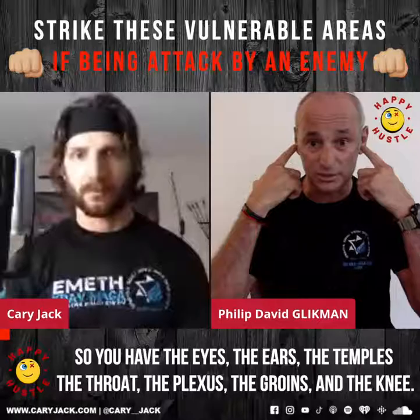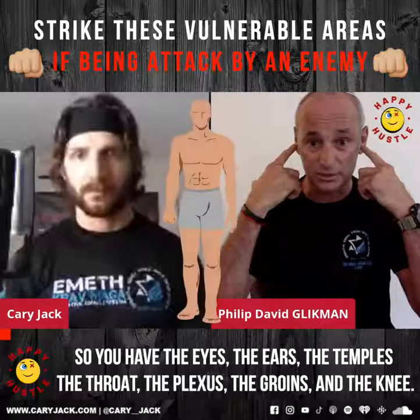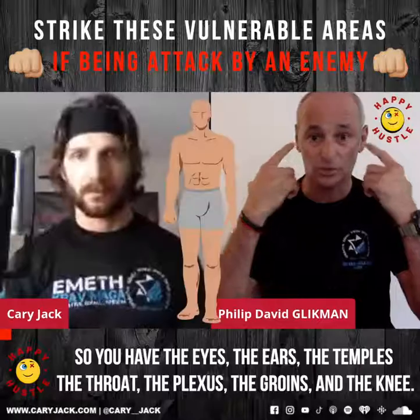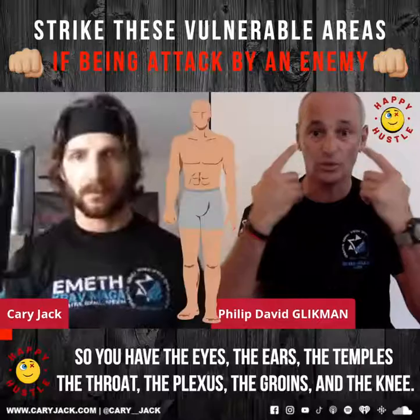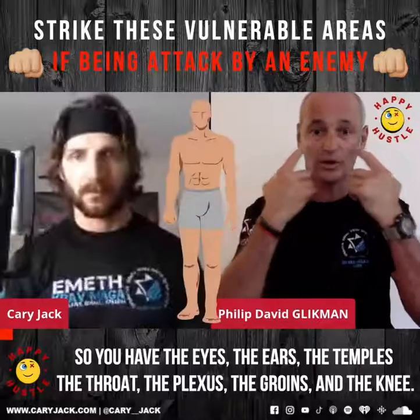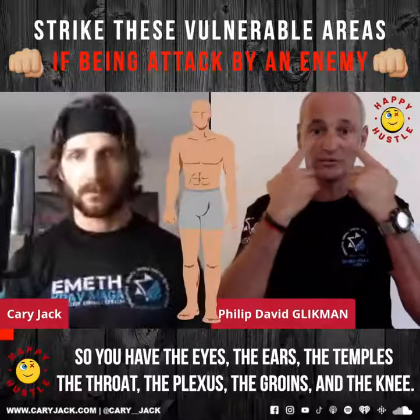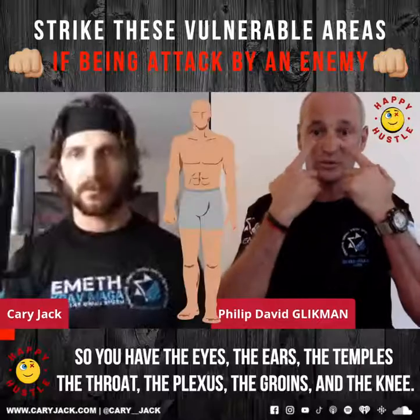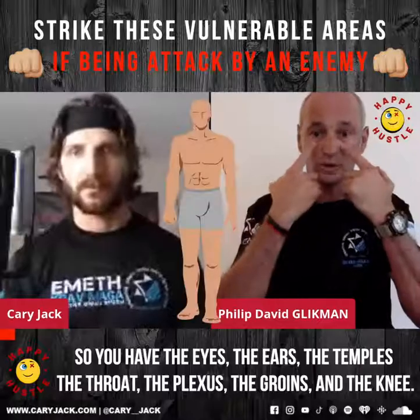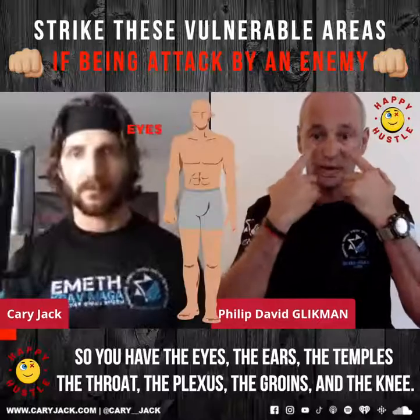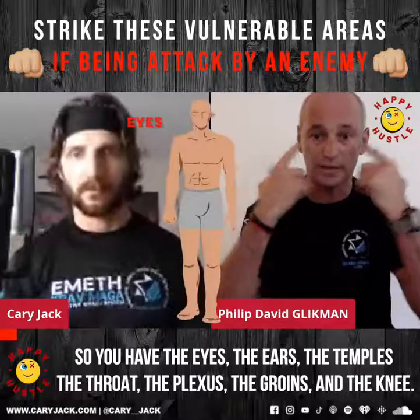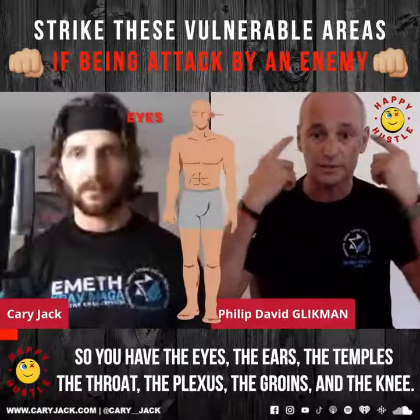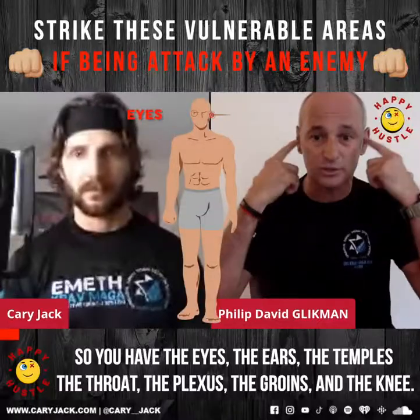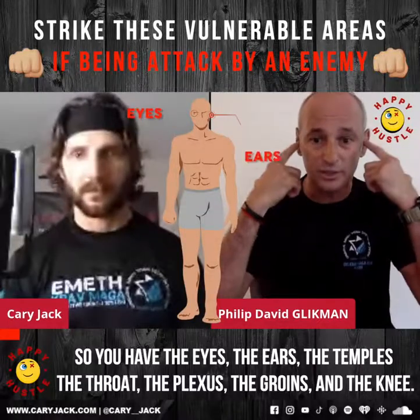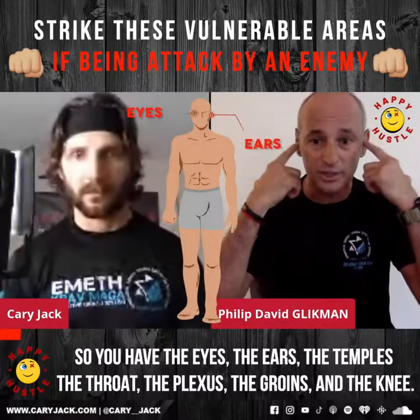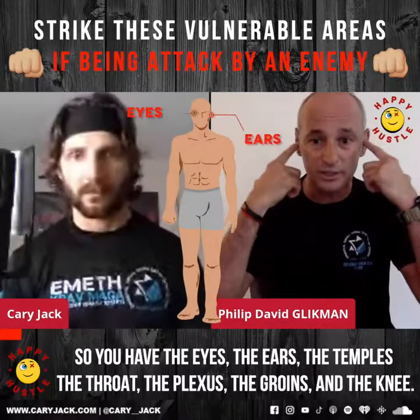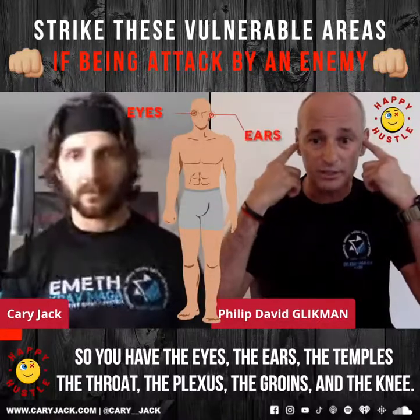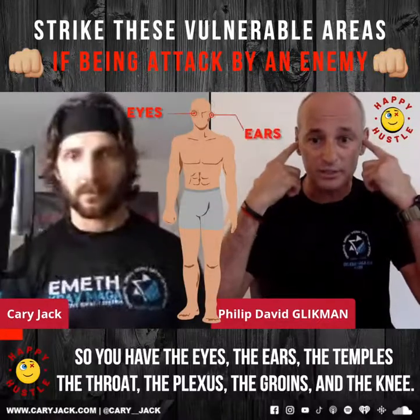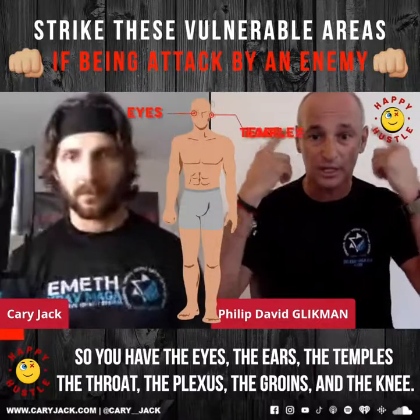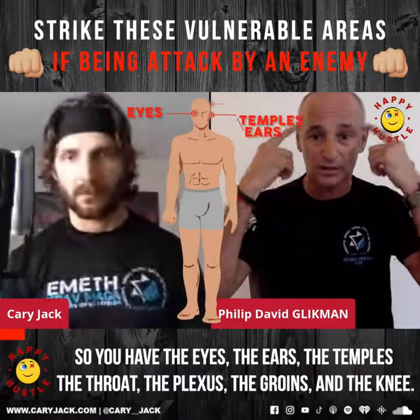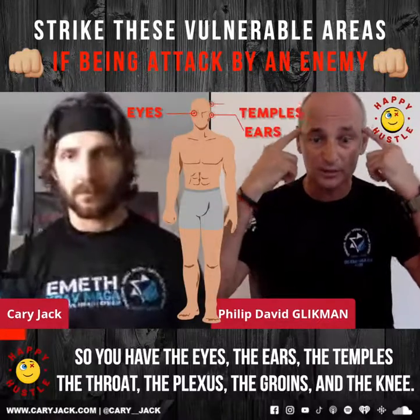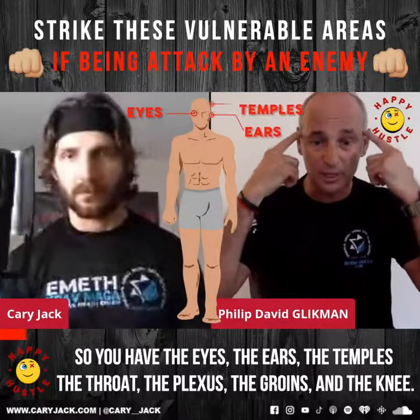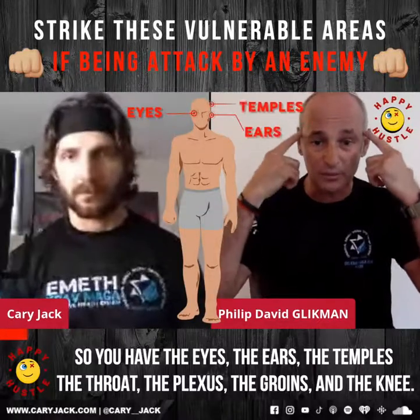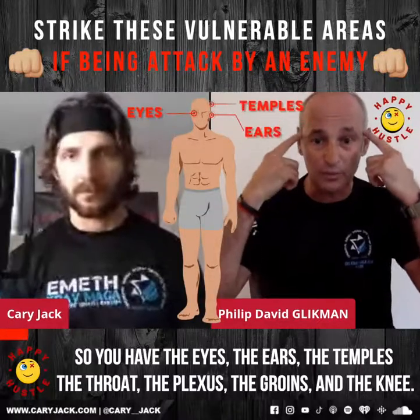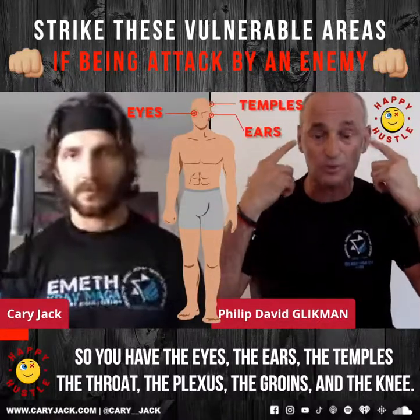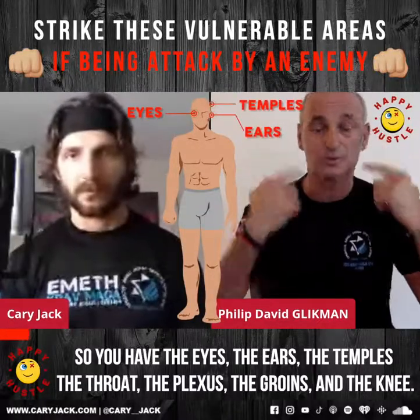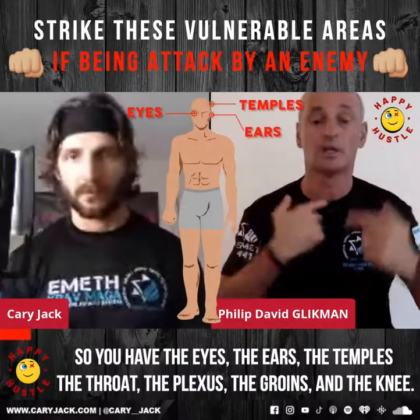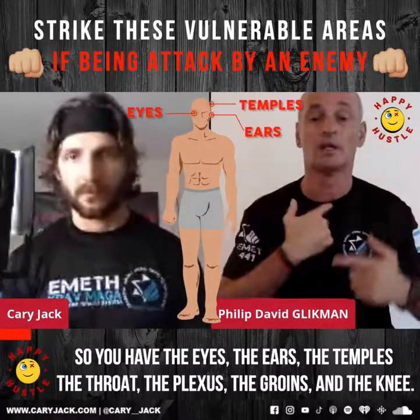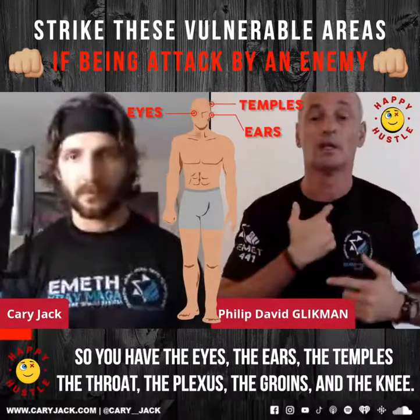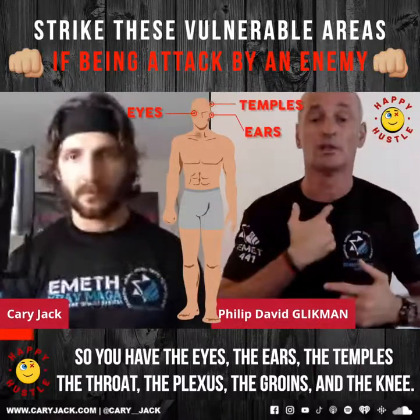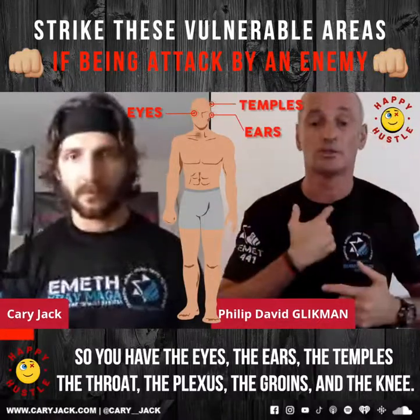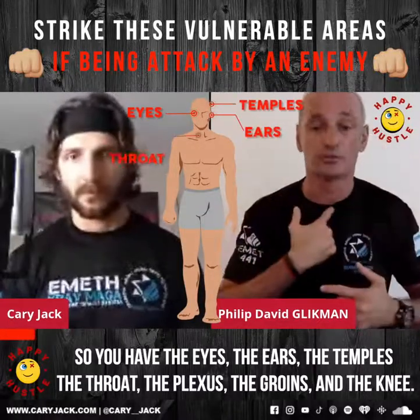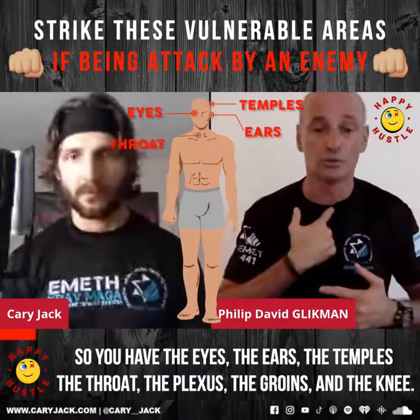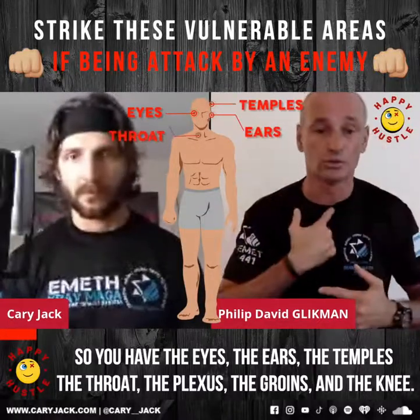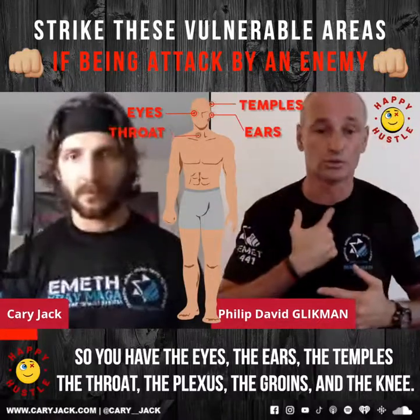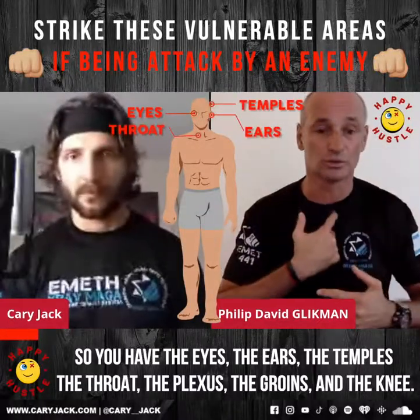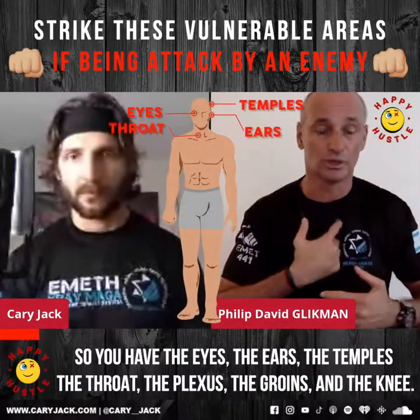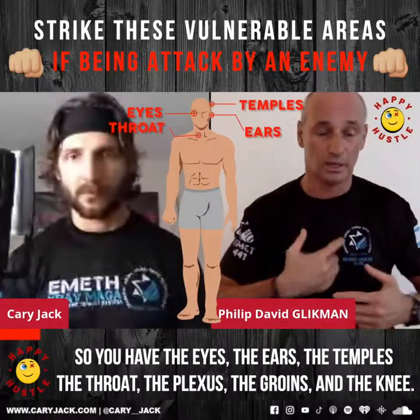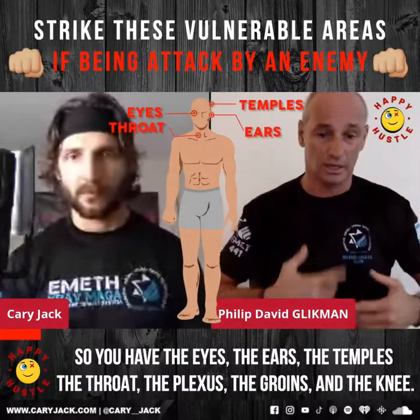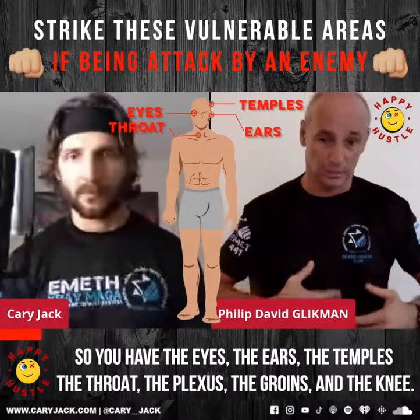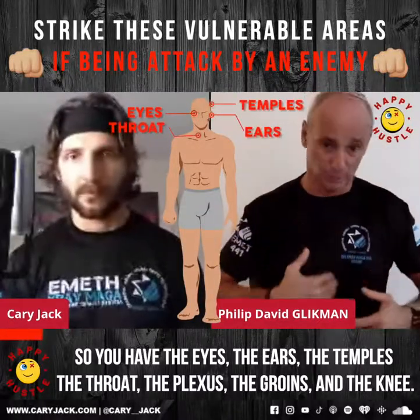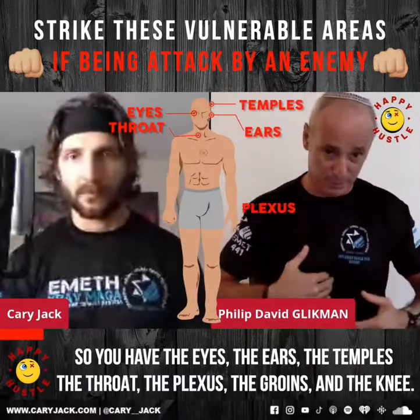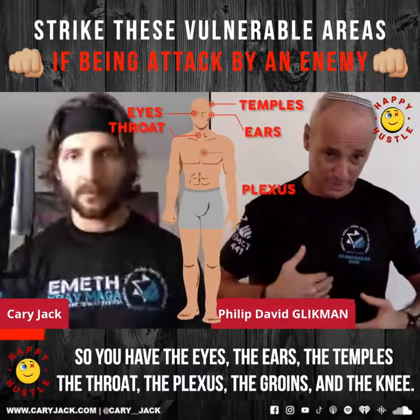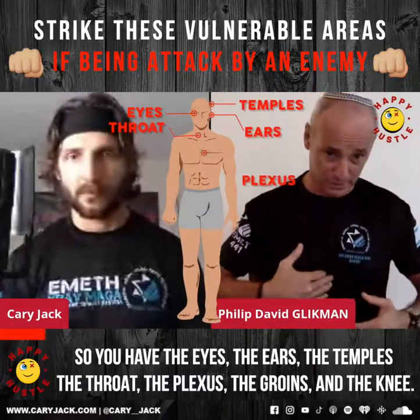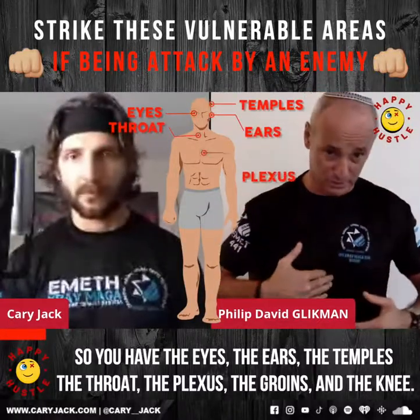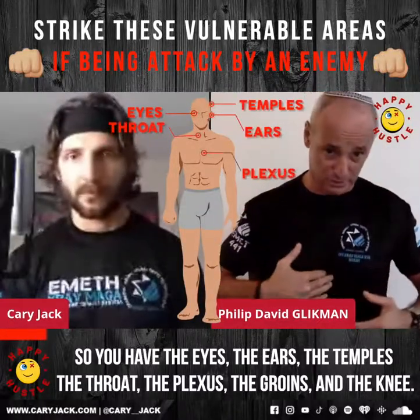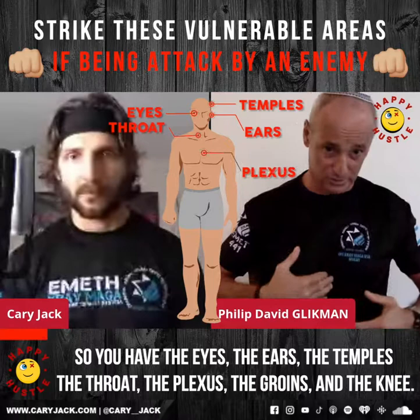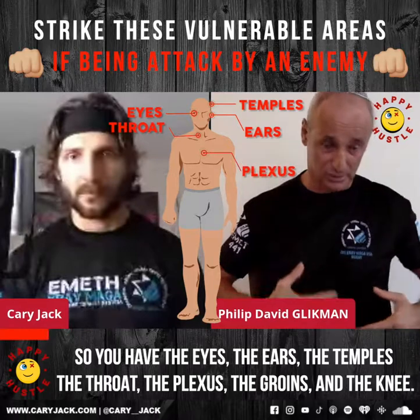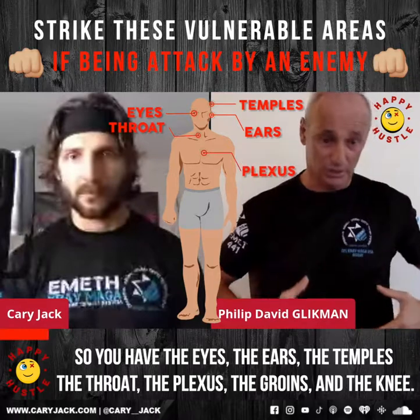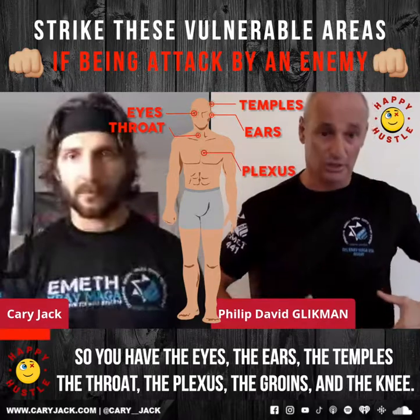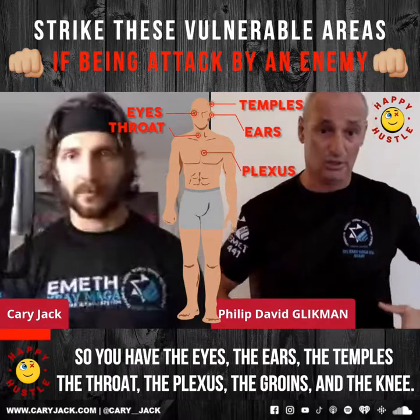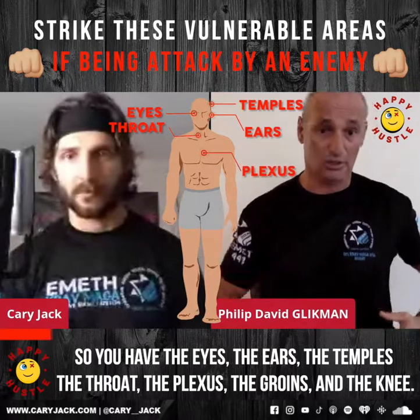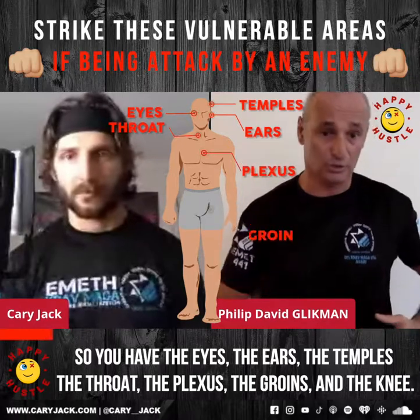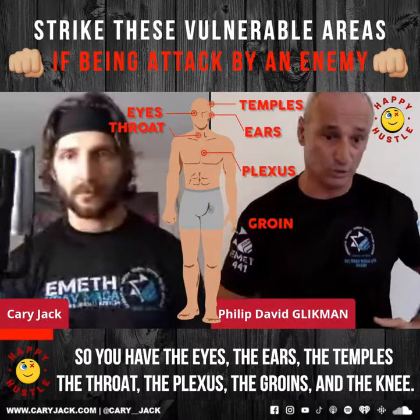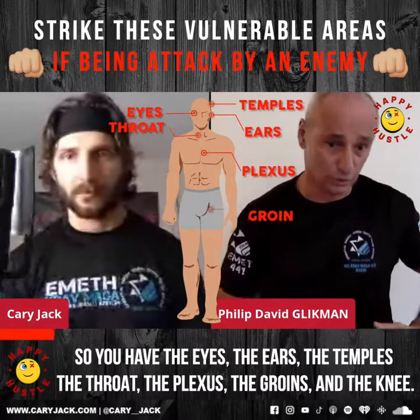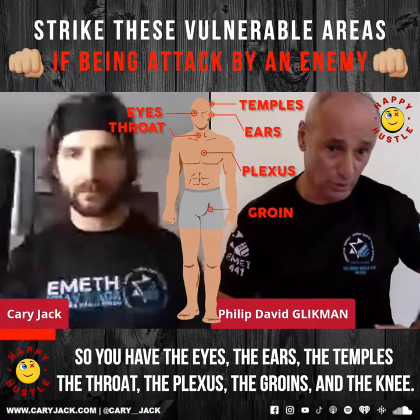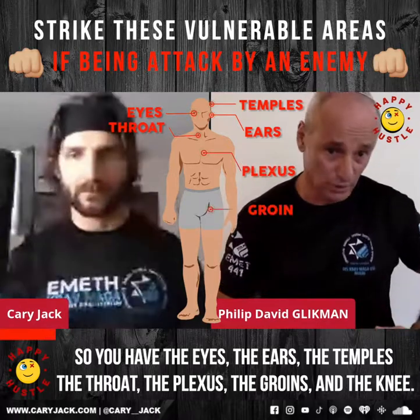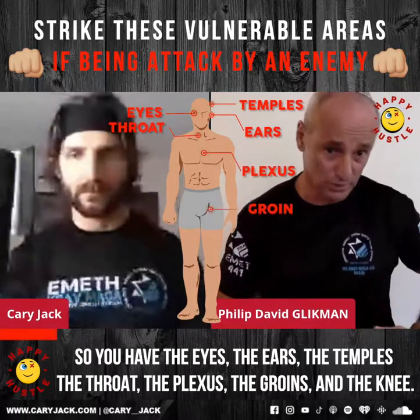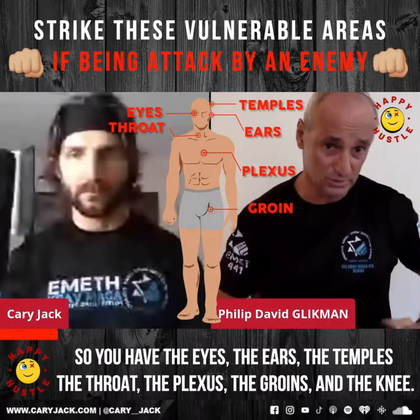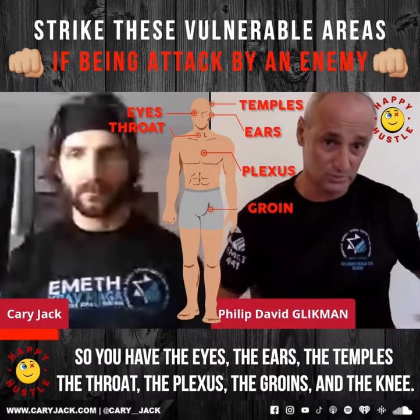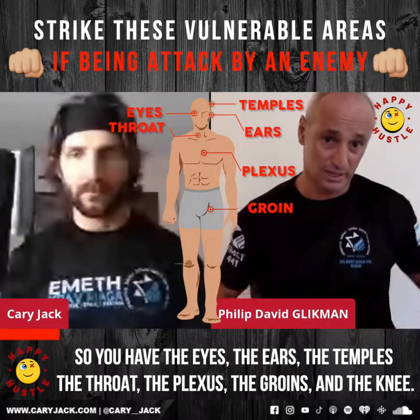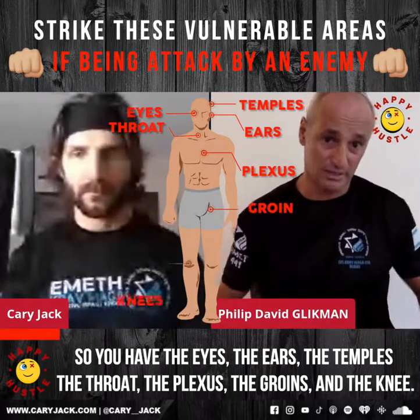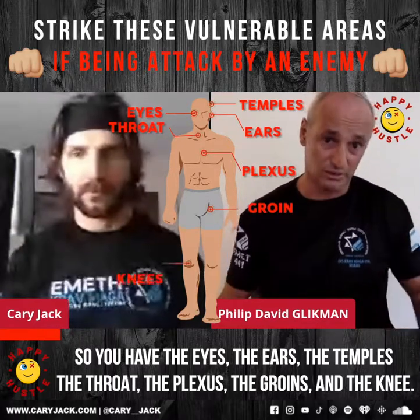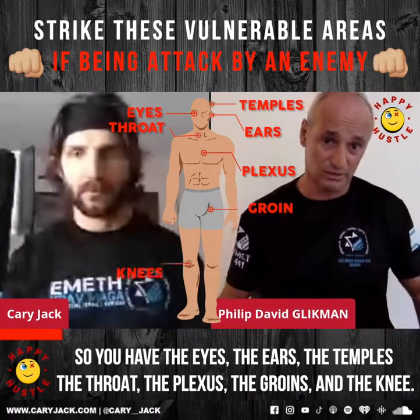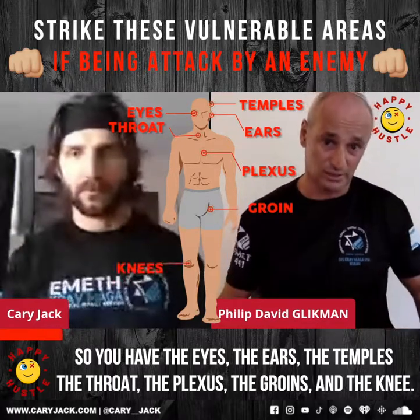You have the eyes, the ears, the temples, the throat, the plexus, the groins, and the knee.